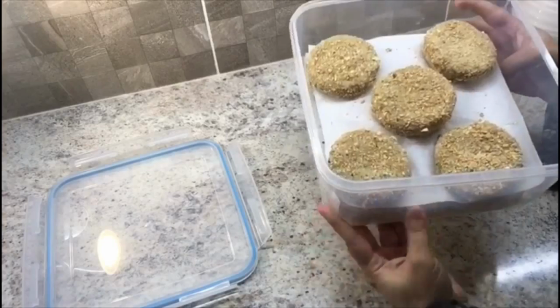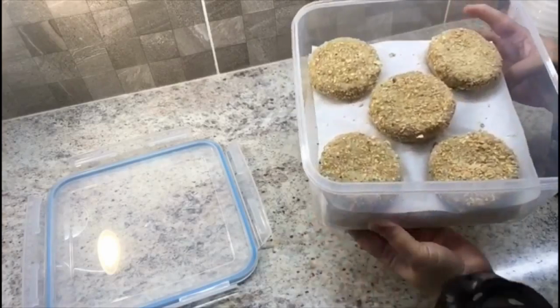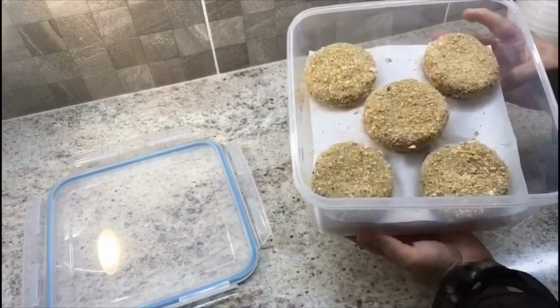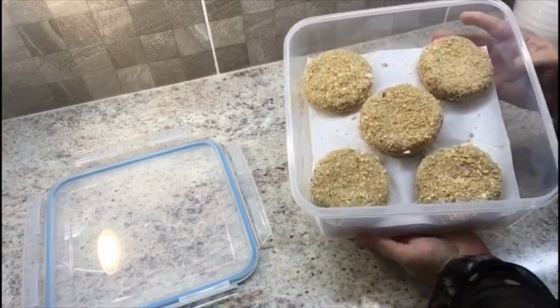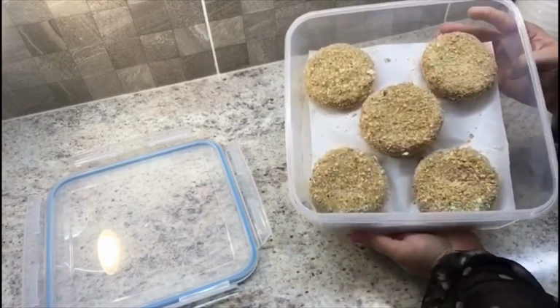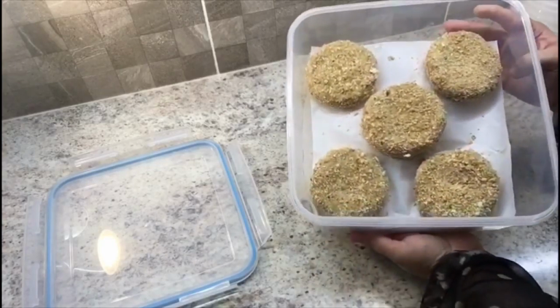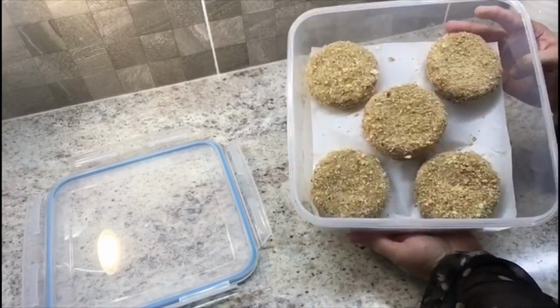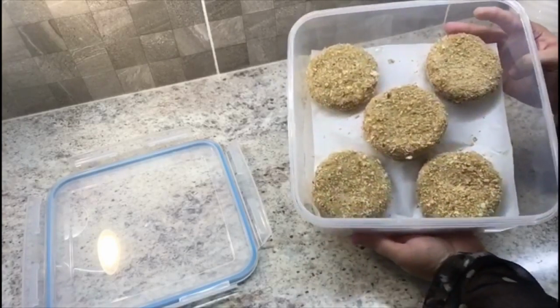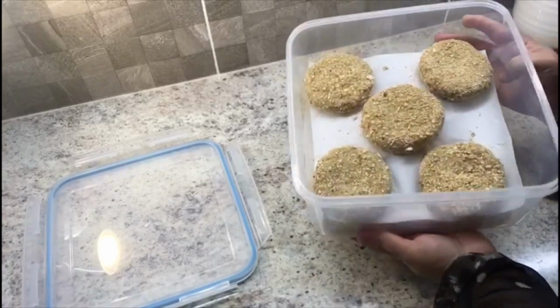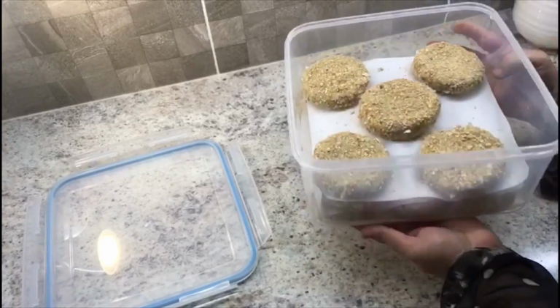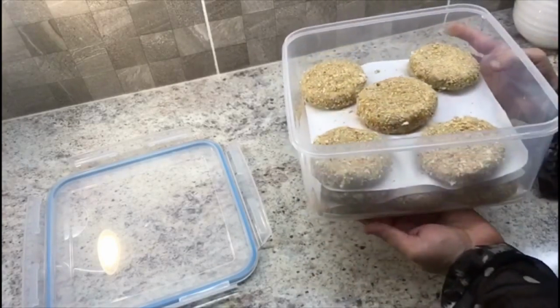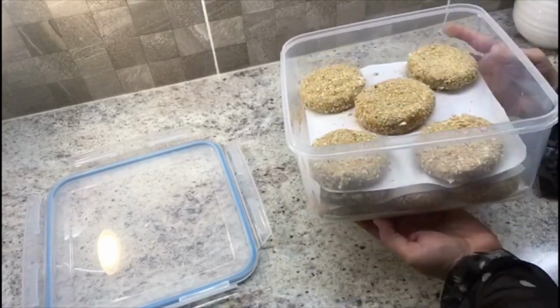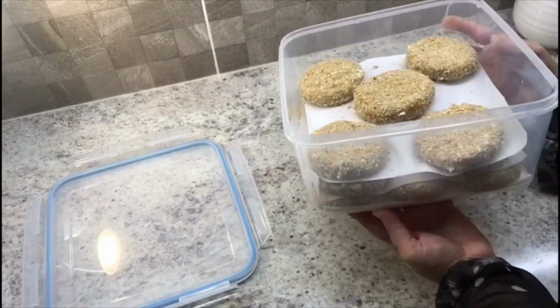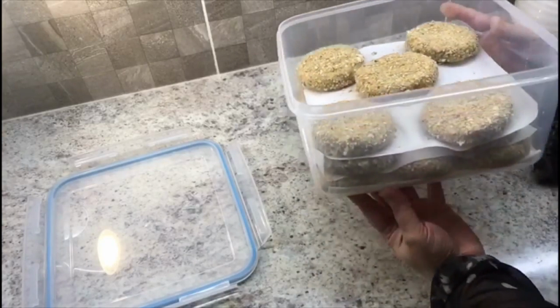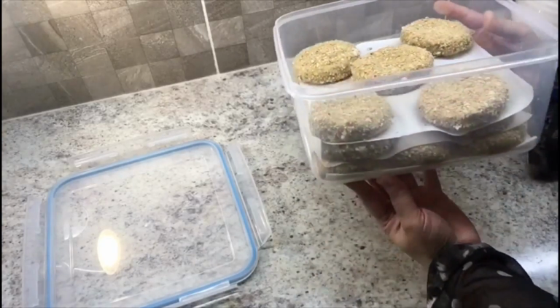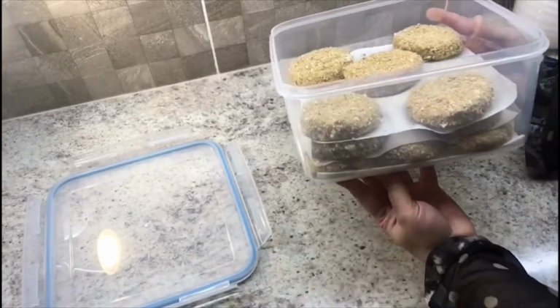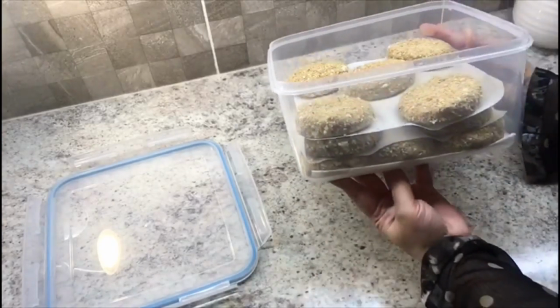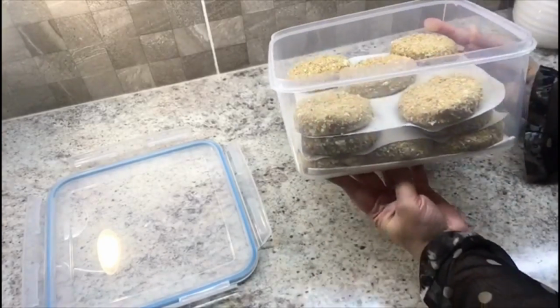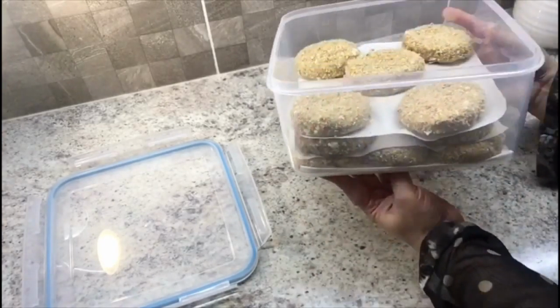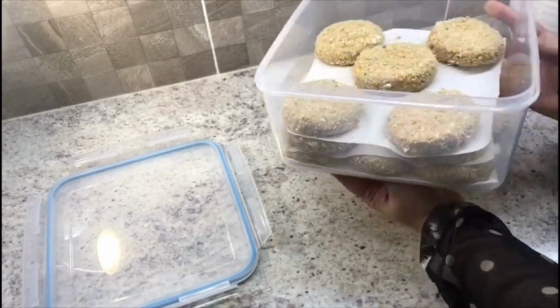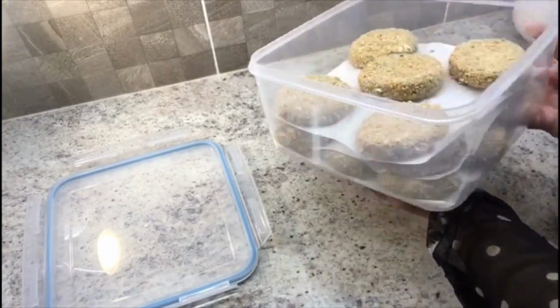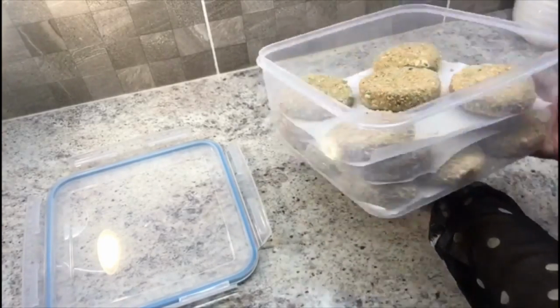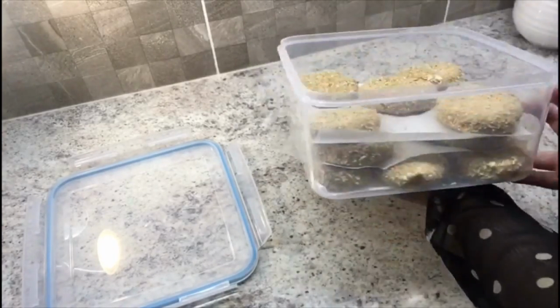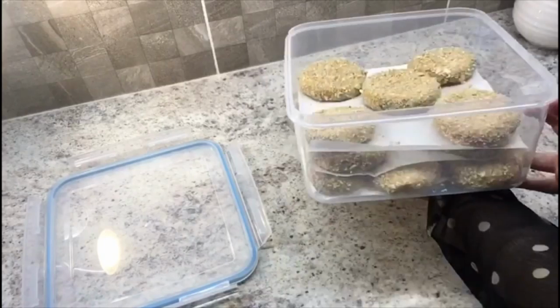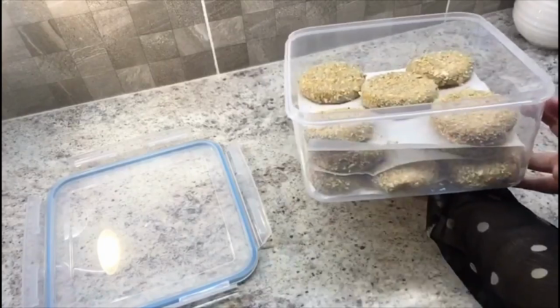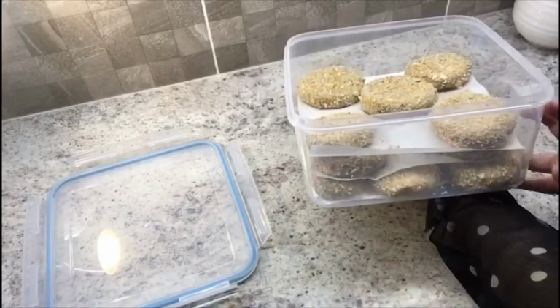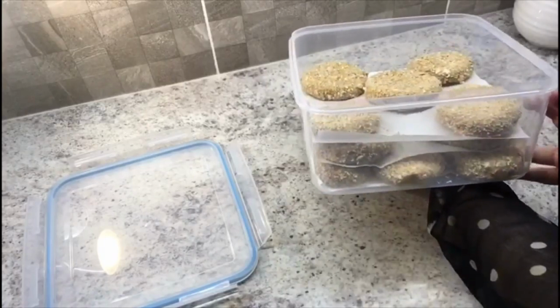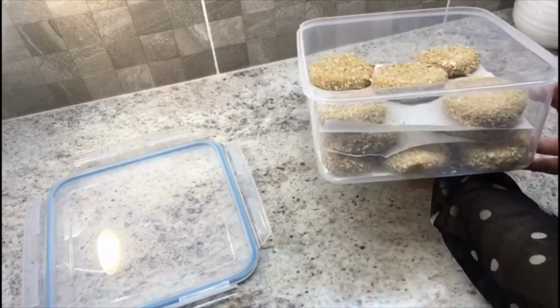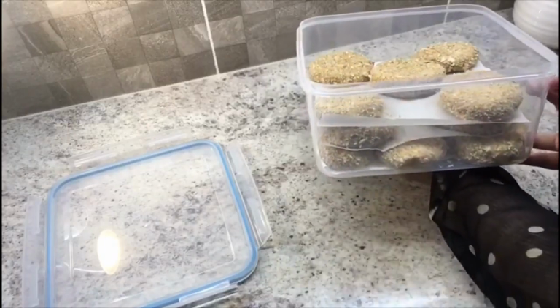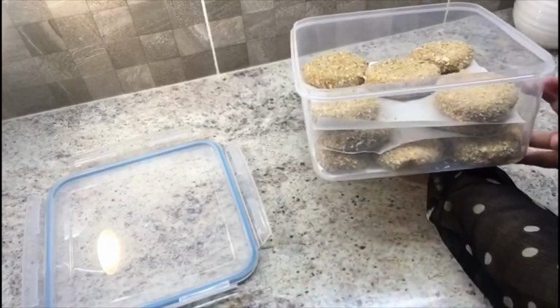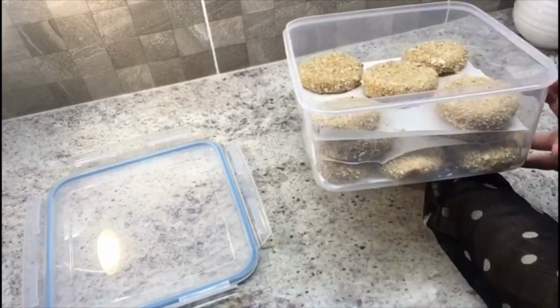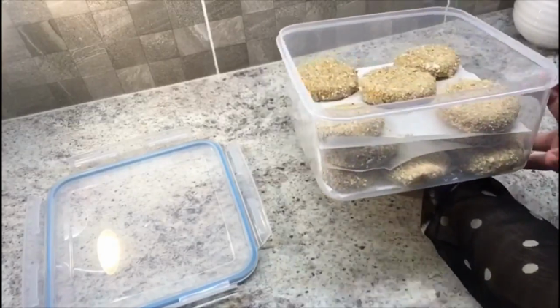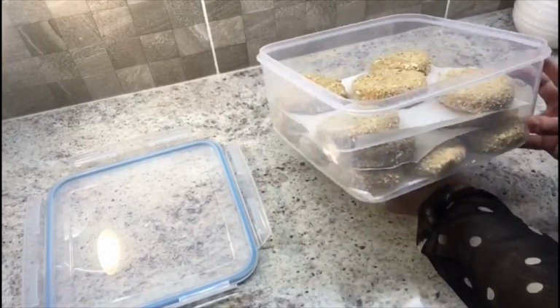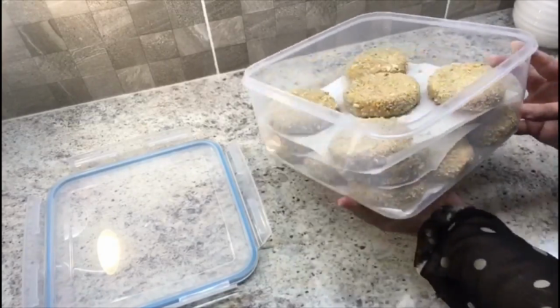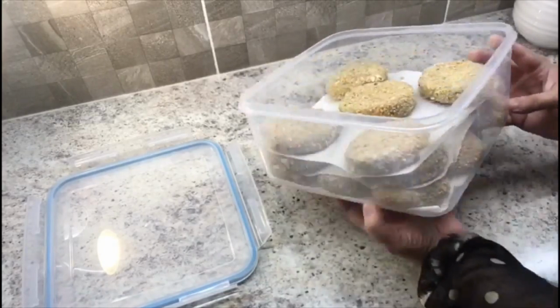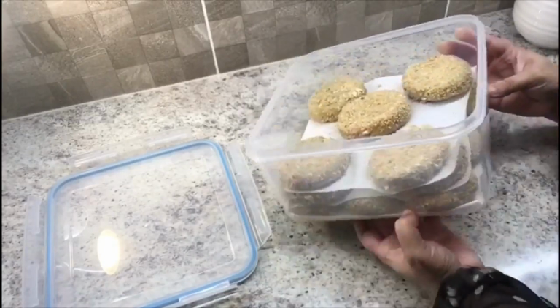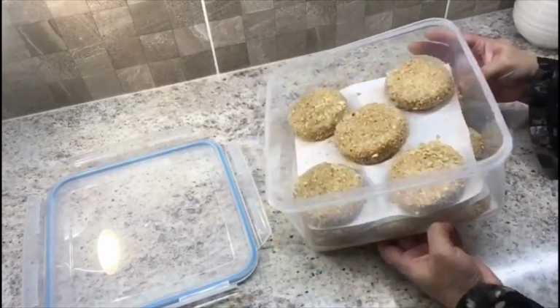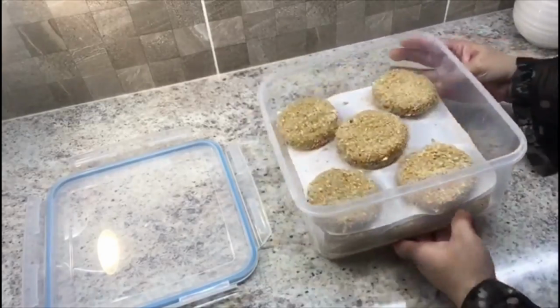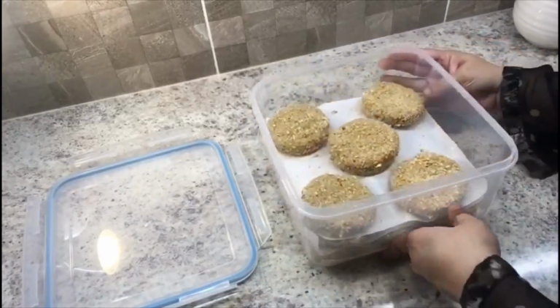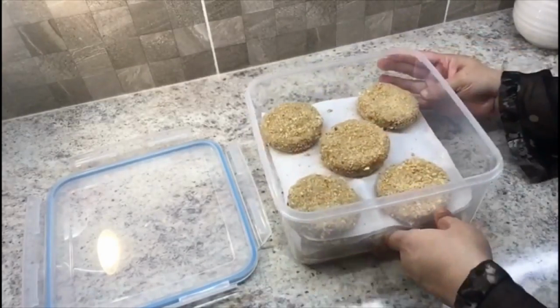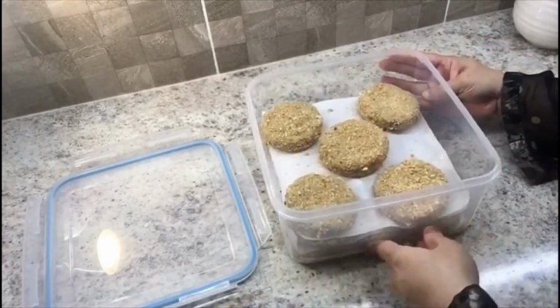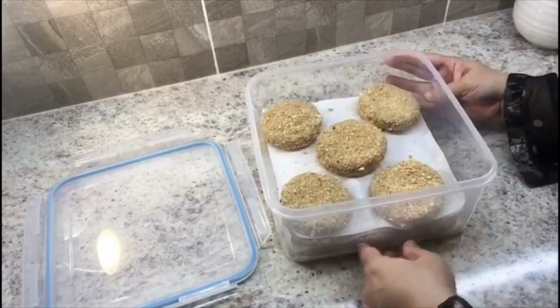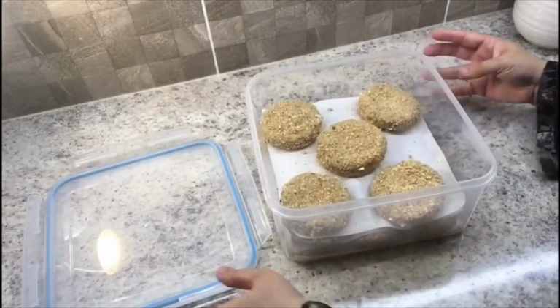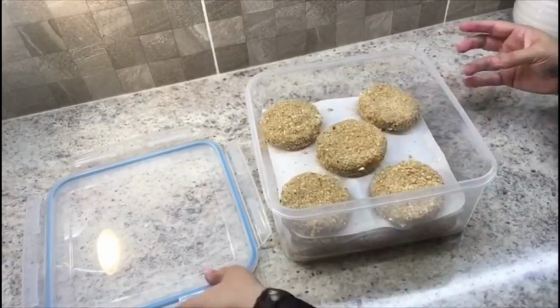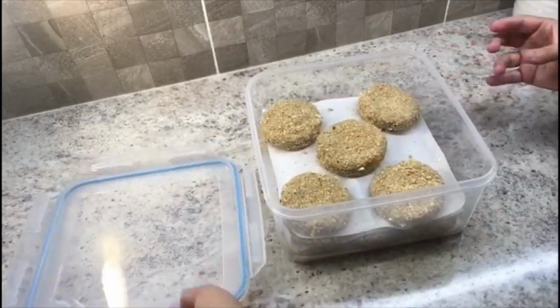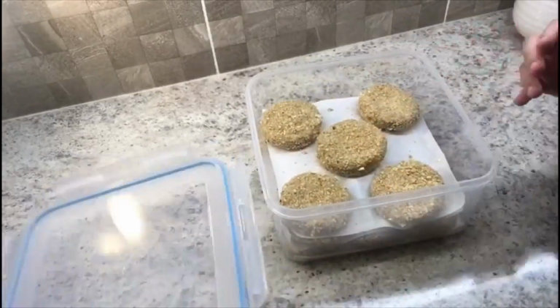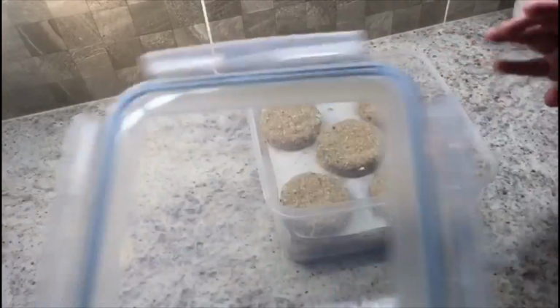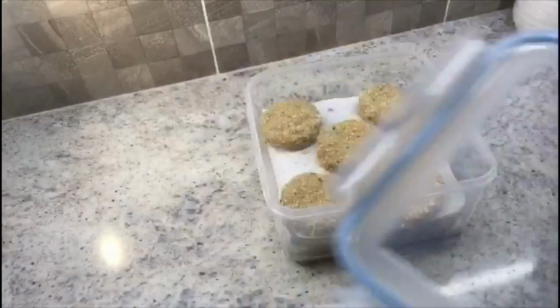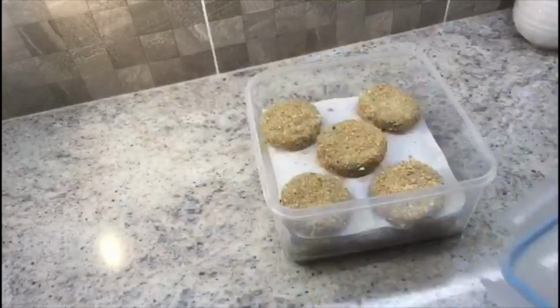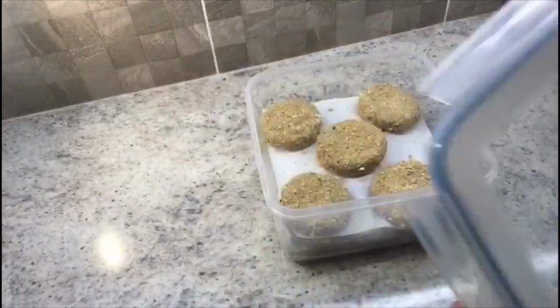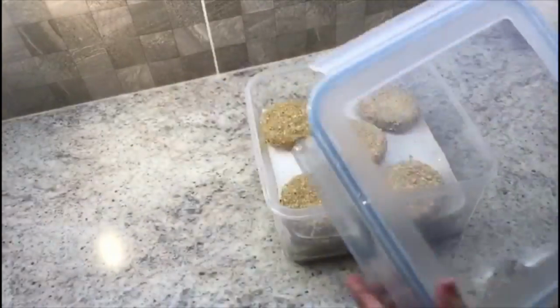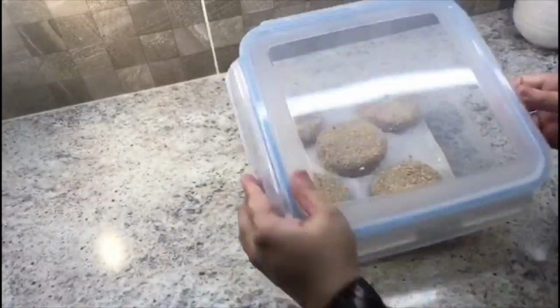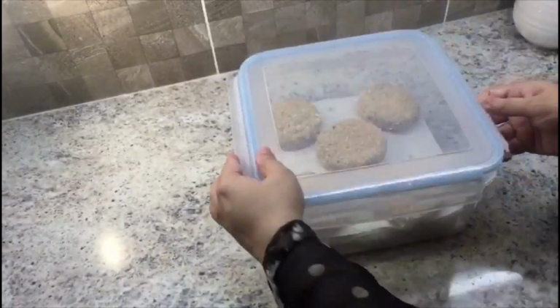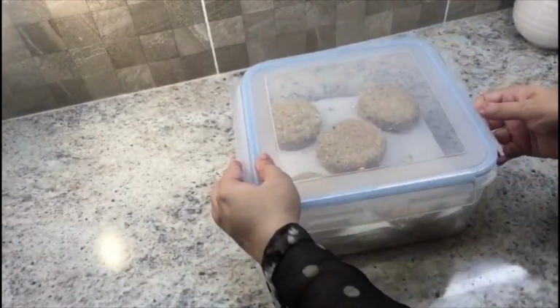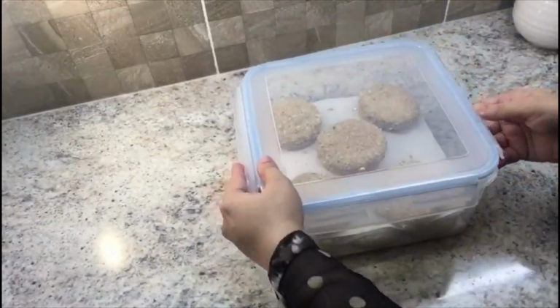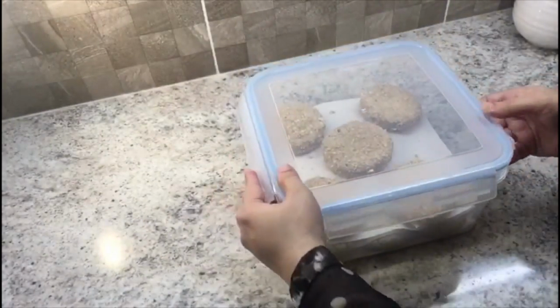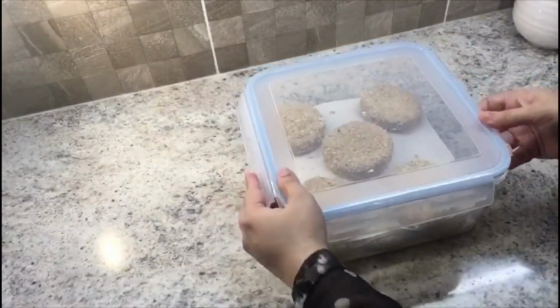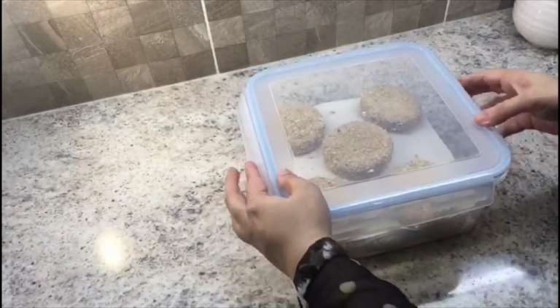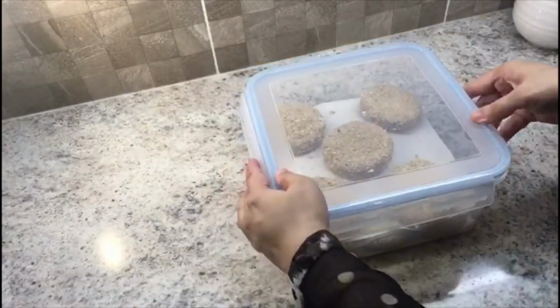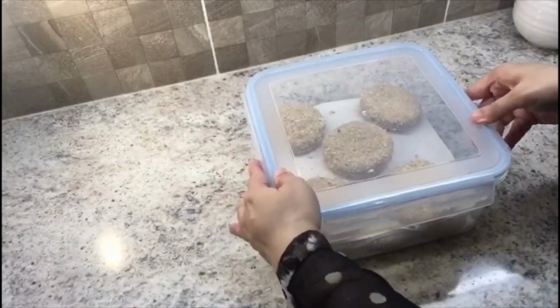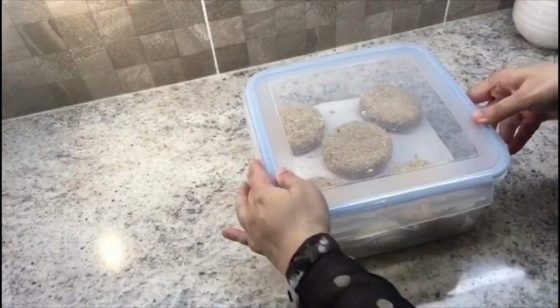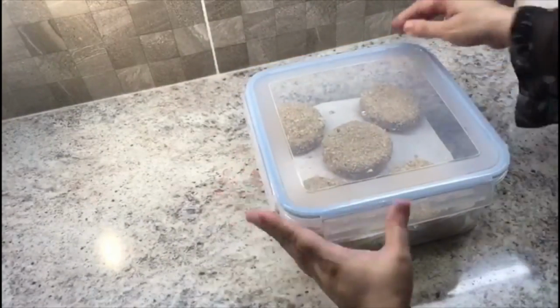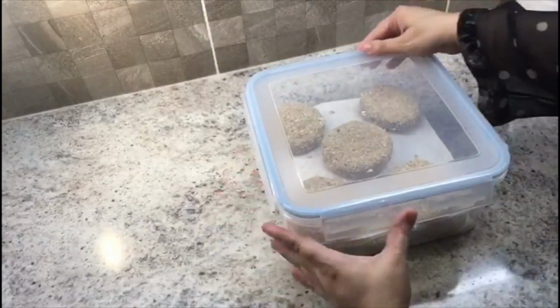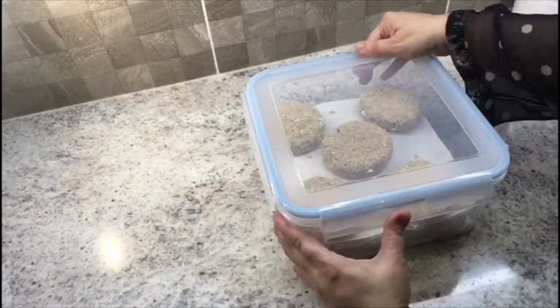You can freeze the patties with the coating for up to 3 months. Don't defrost the patties — fry directly in hot oil.